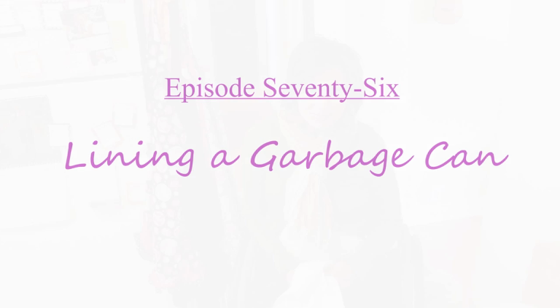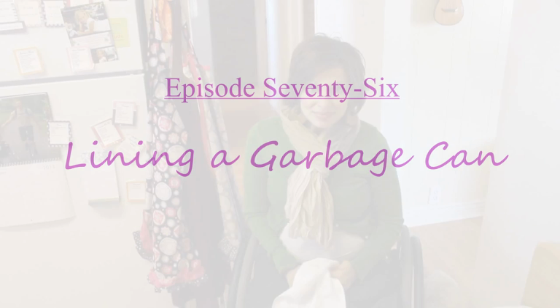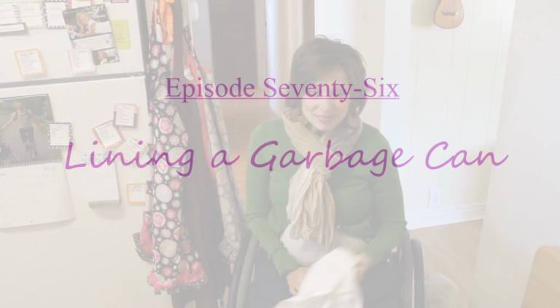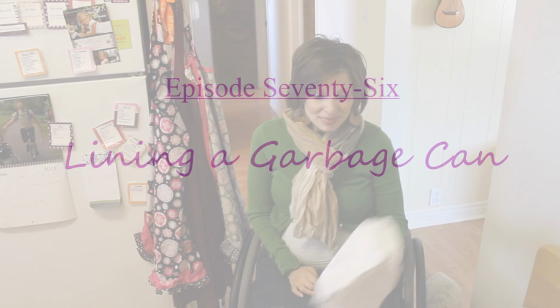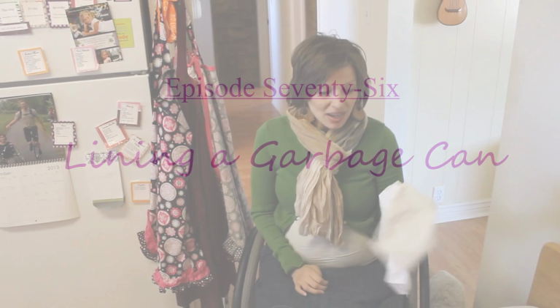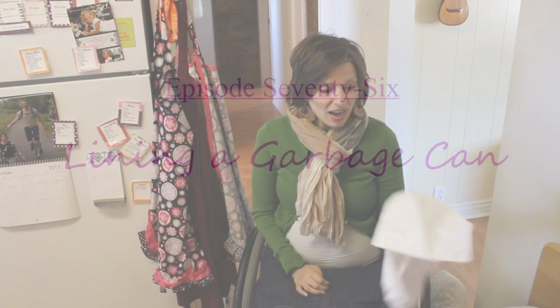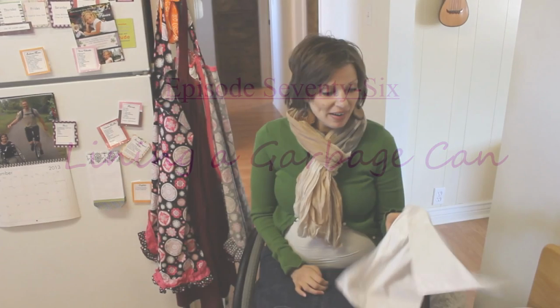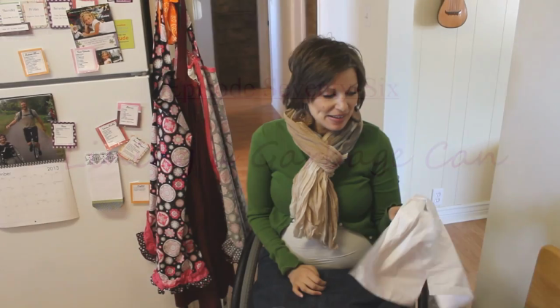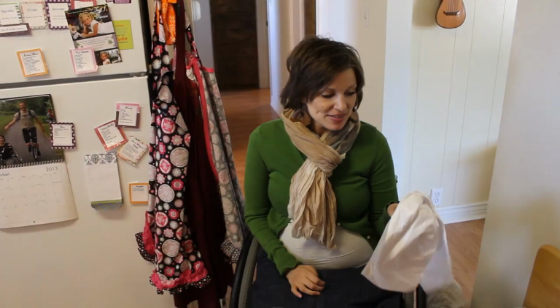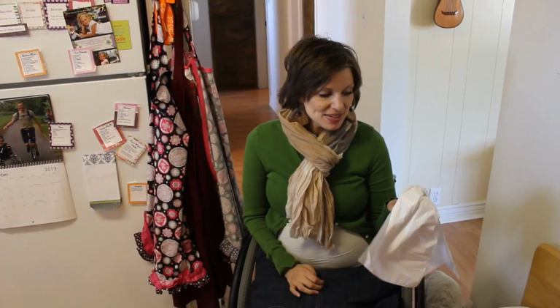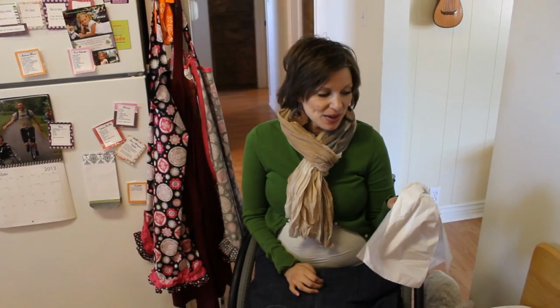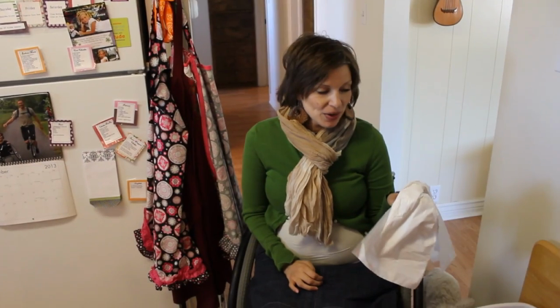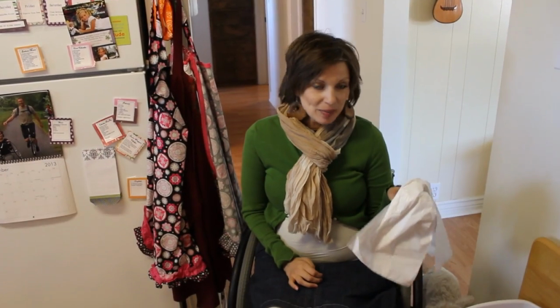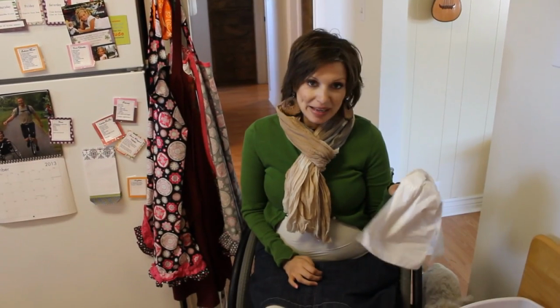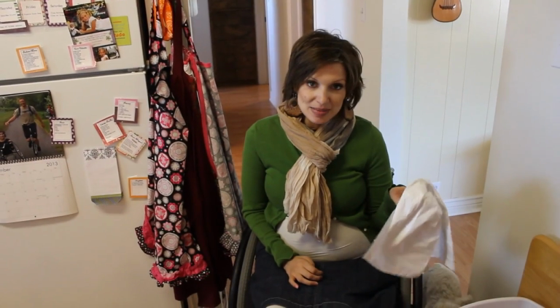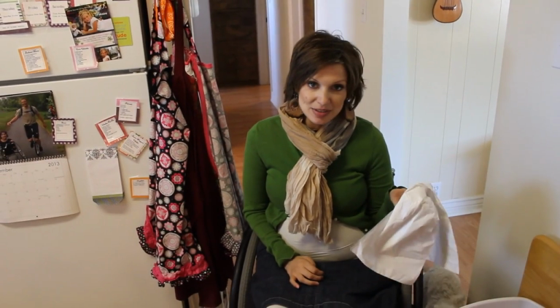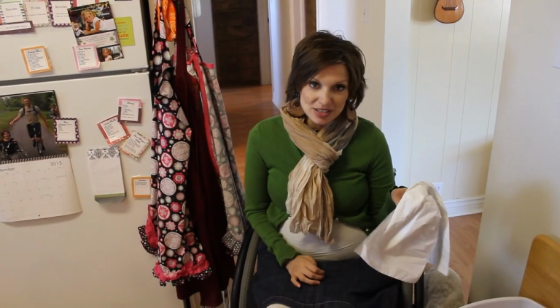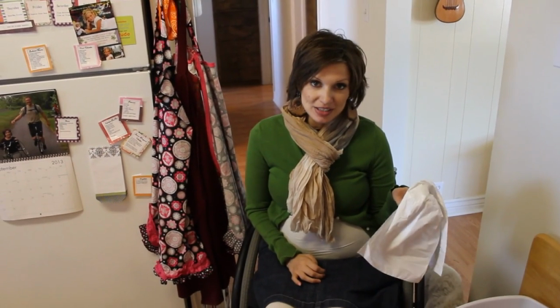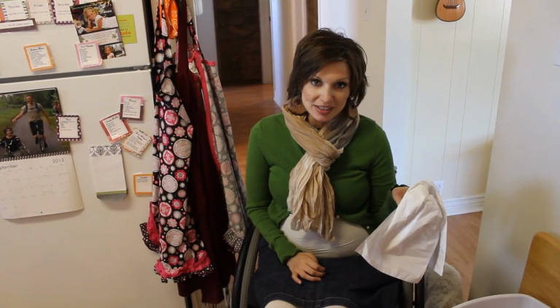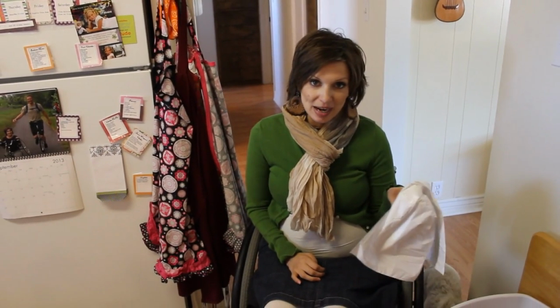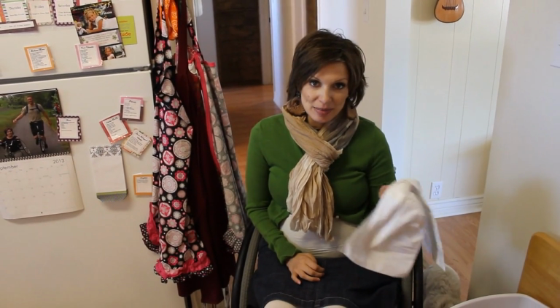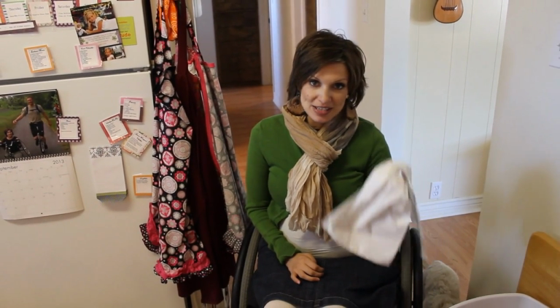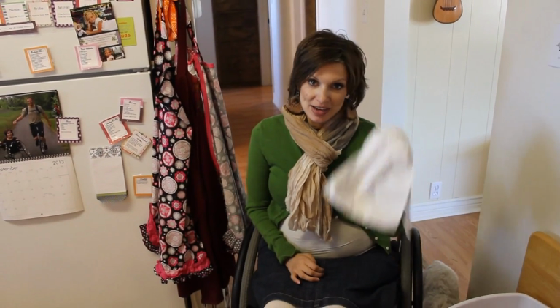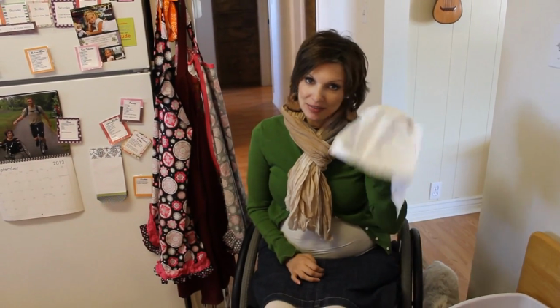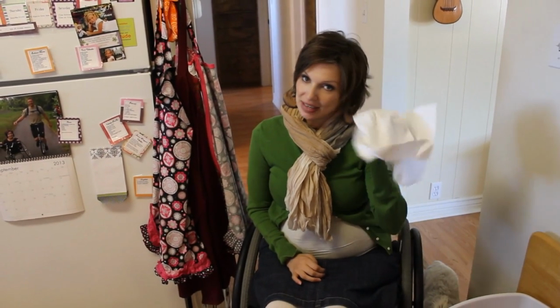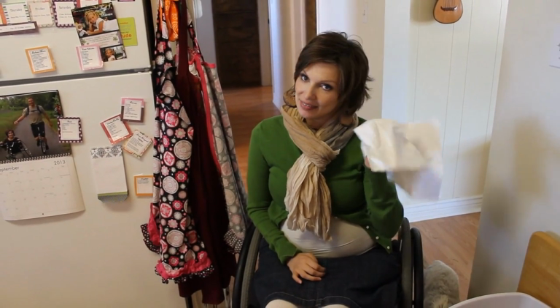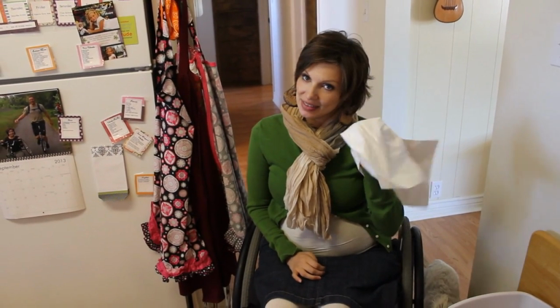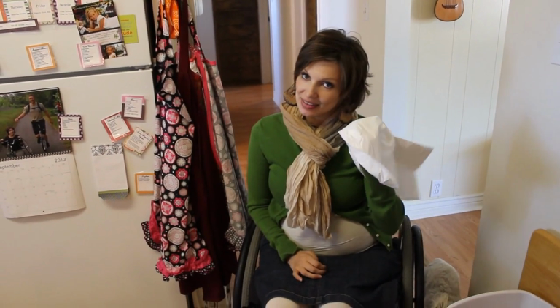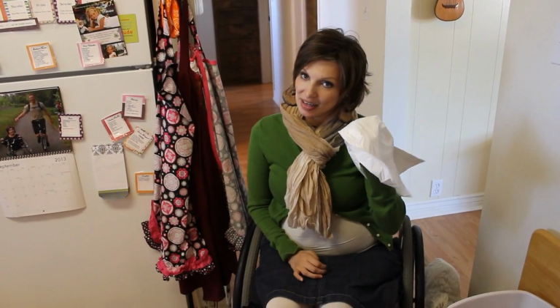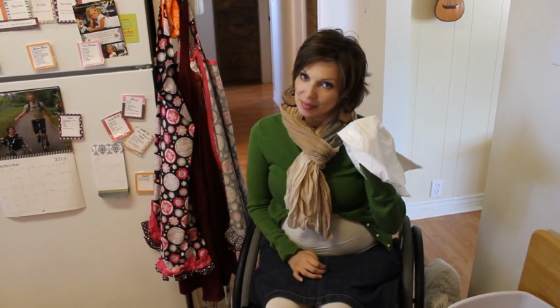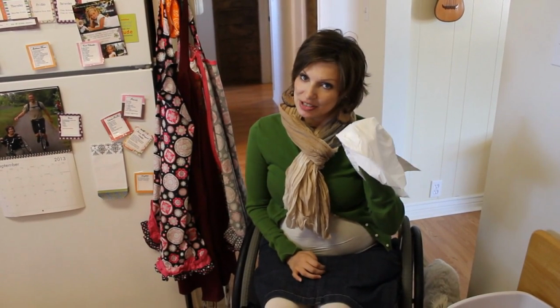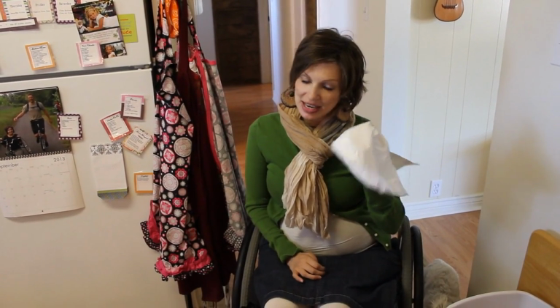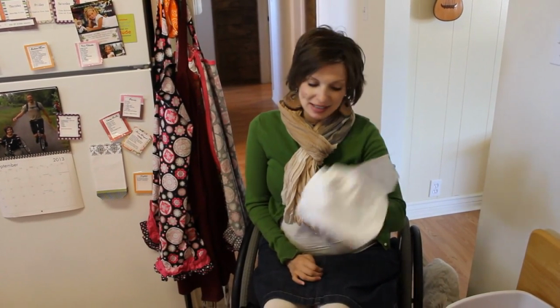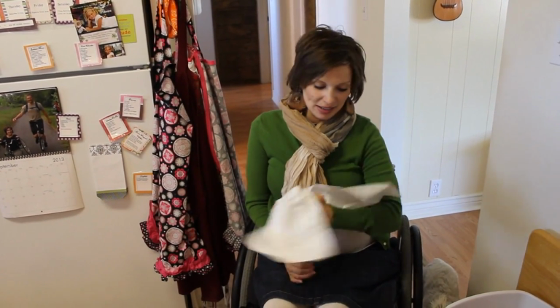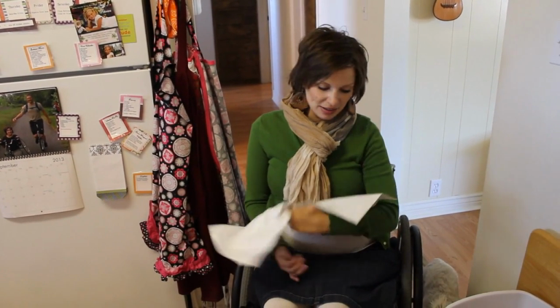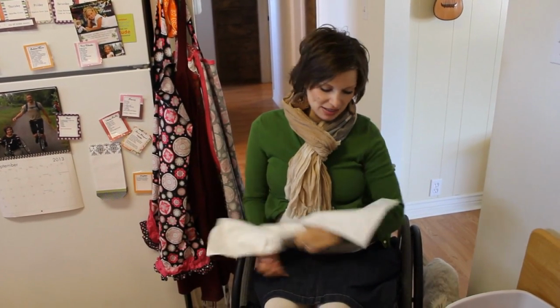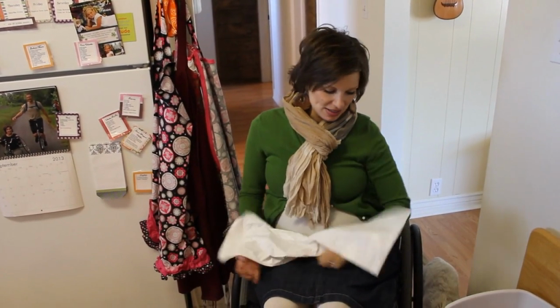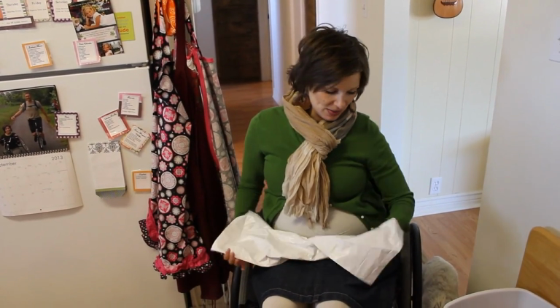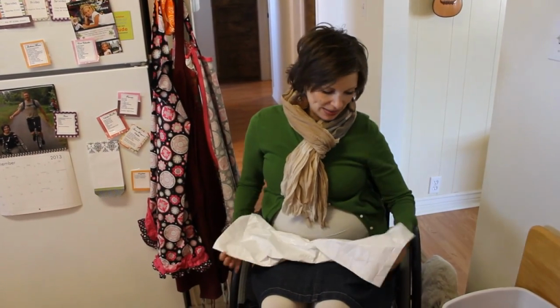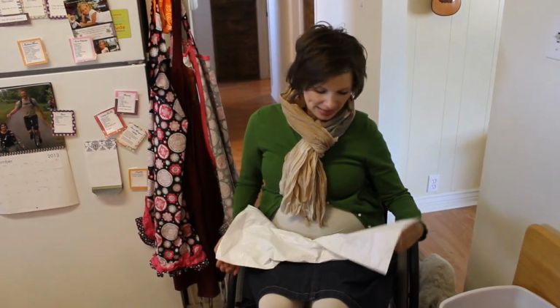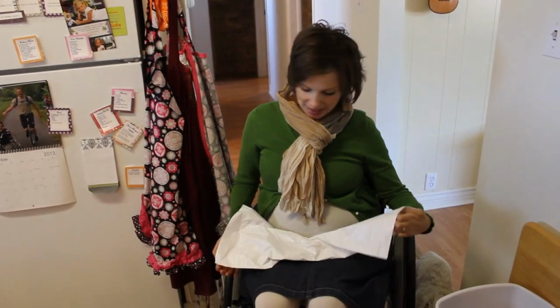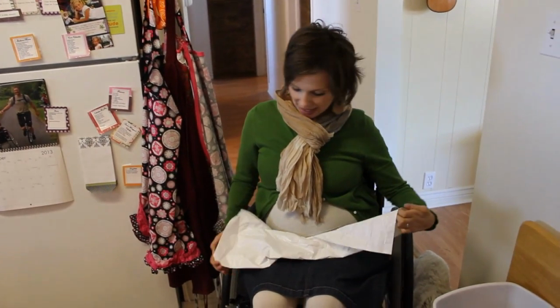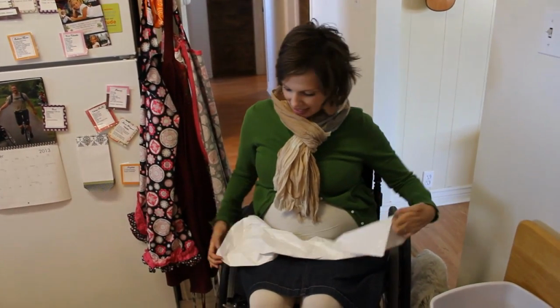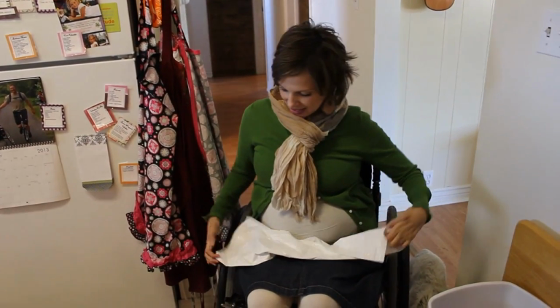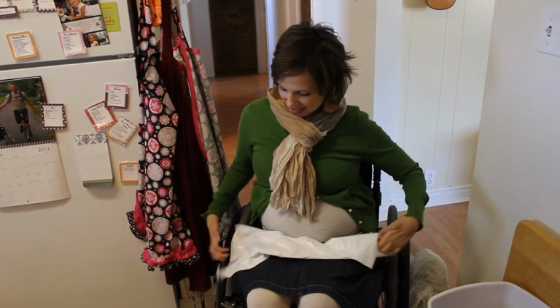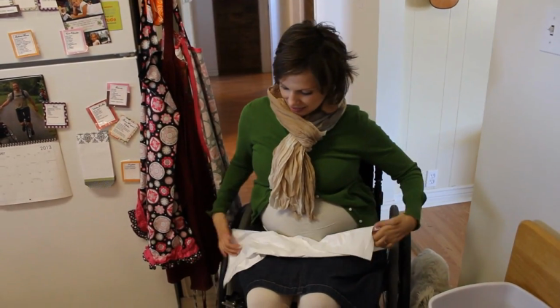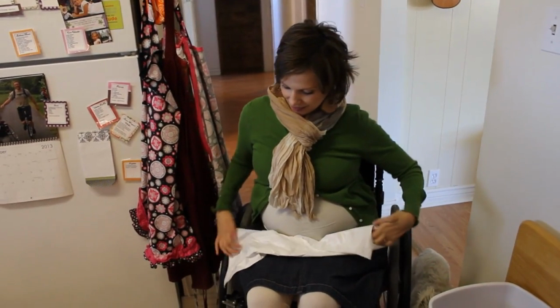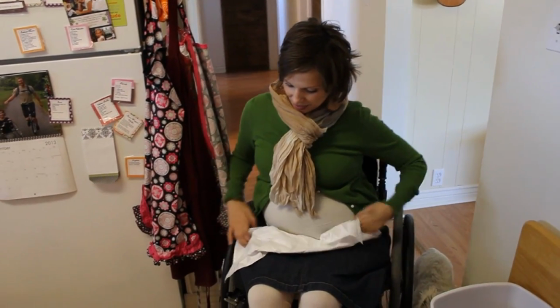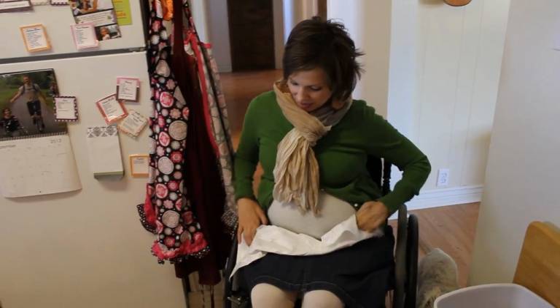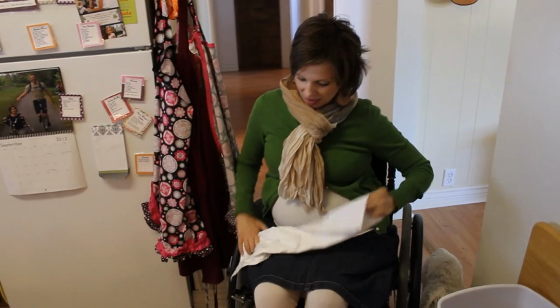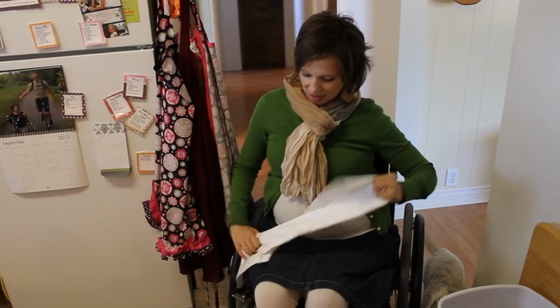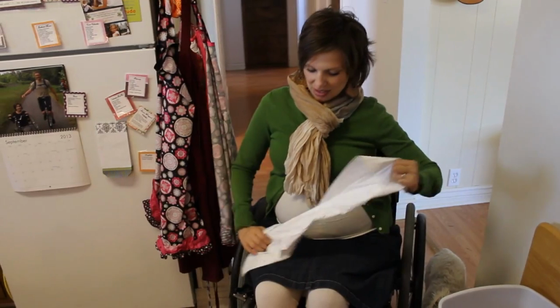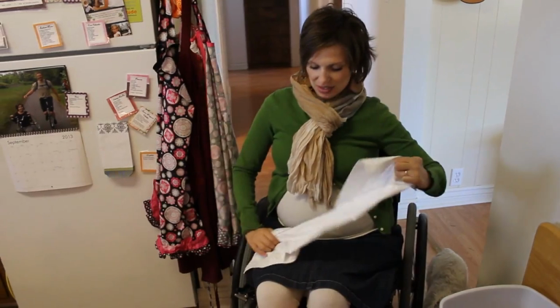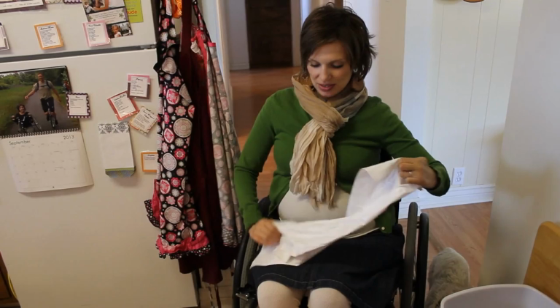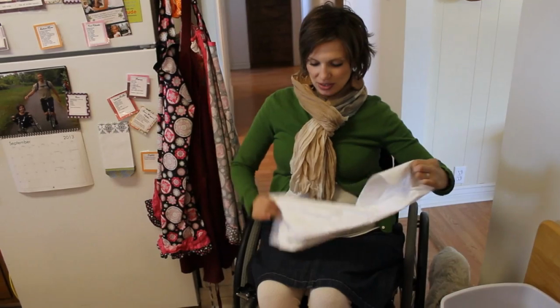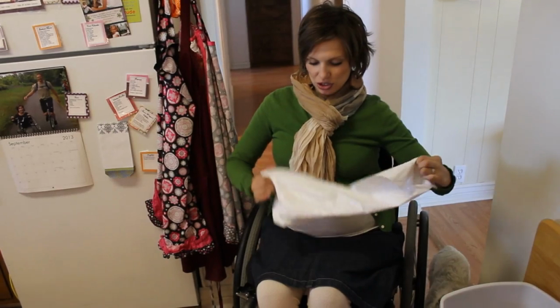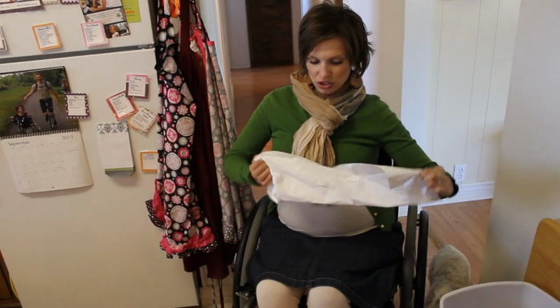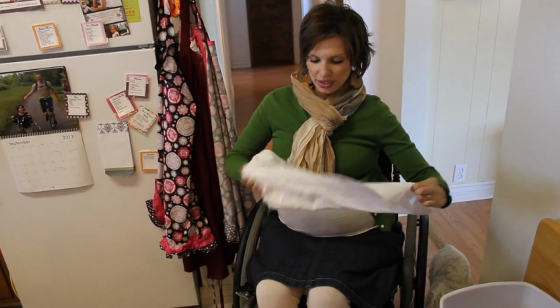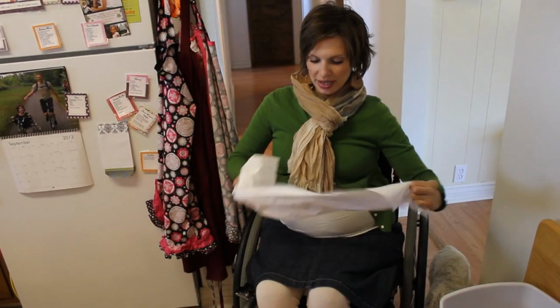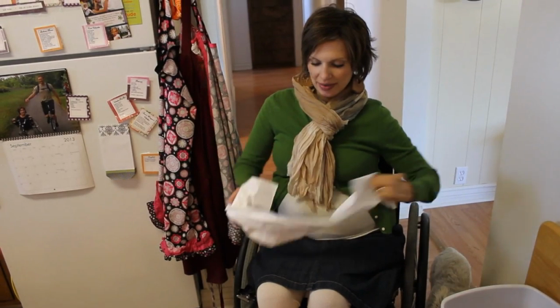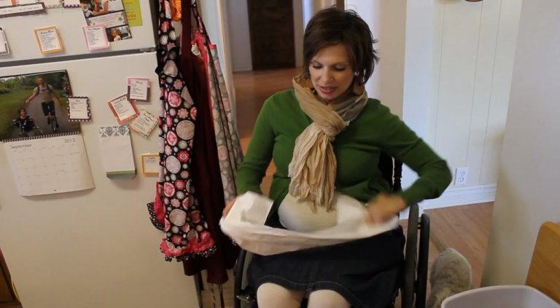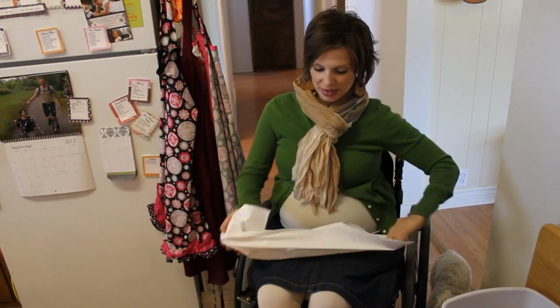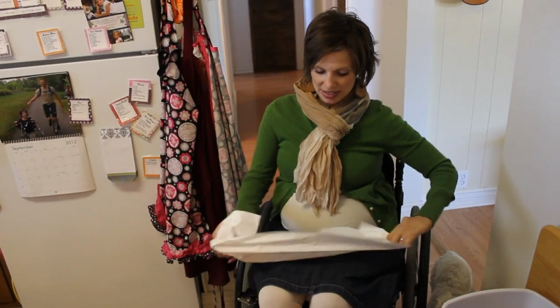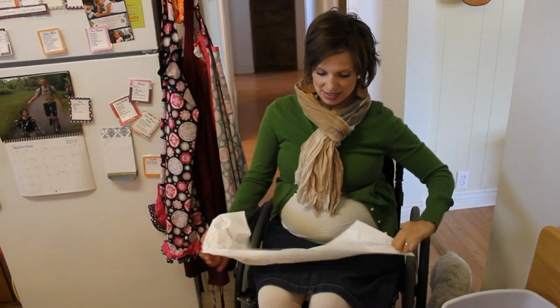My husband just took the garbage out and I've got the garbage can liner, so let me show you how I do this.